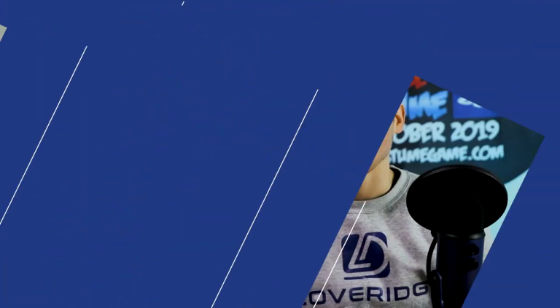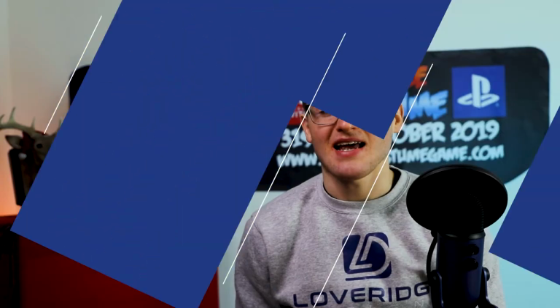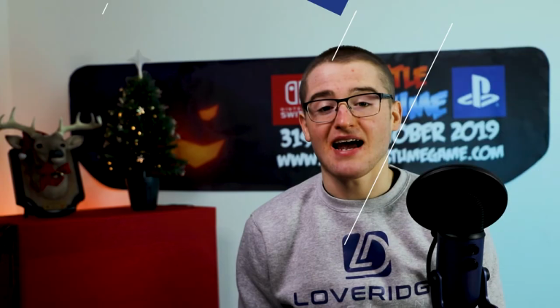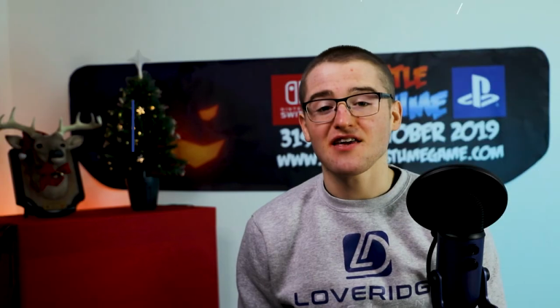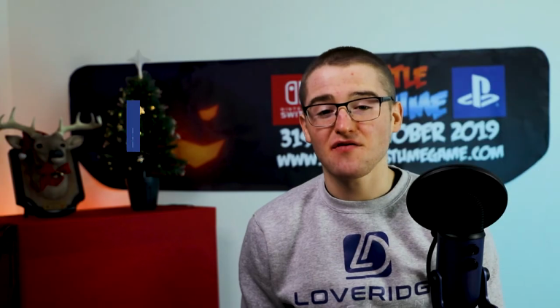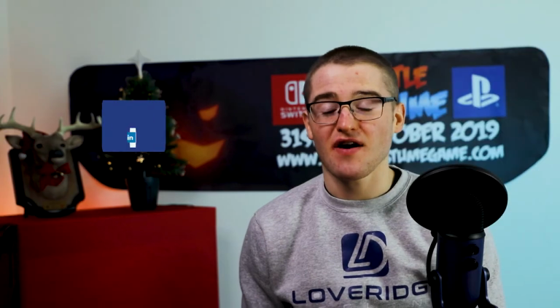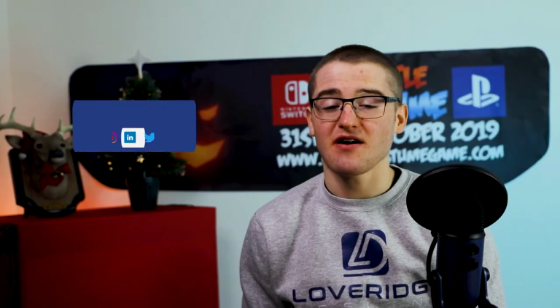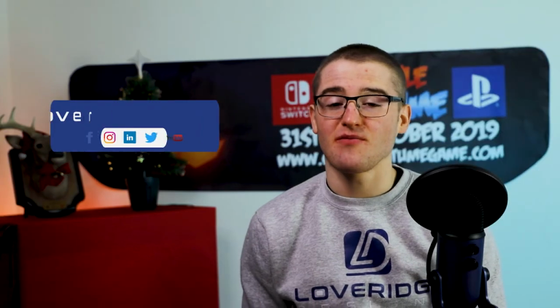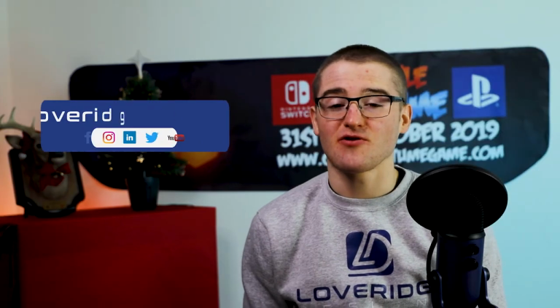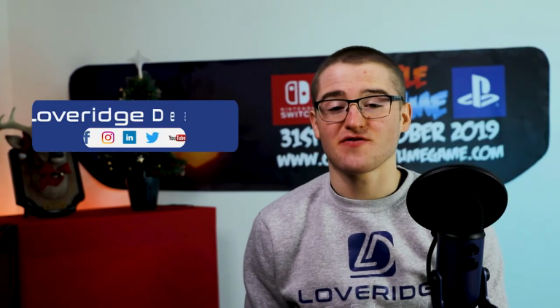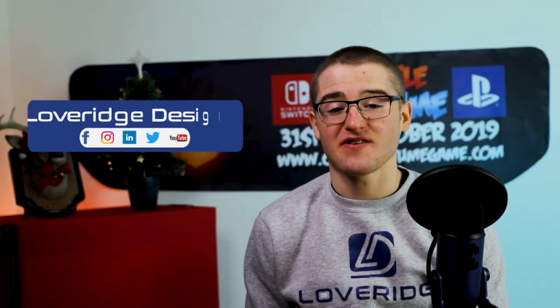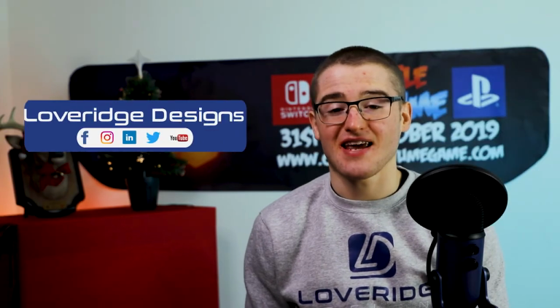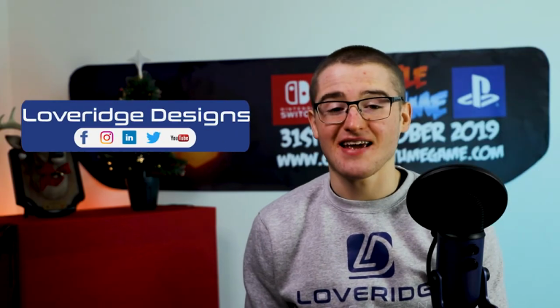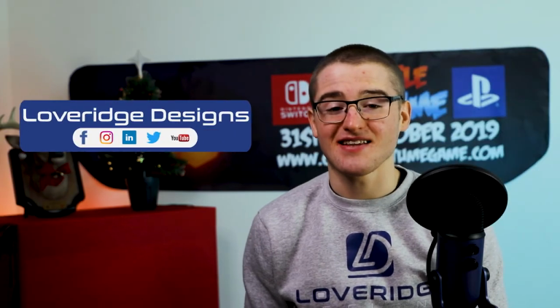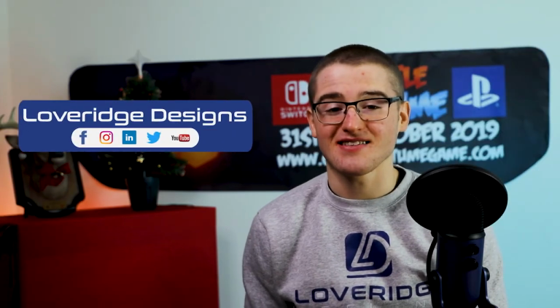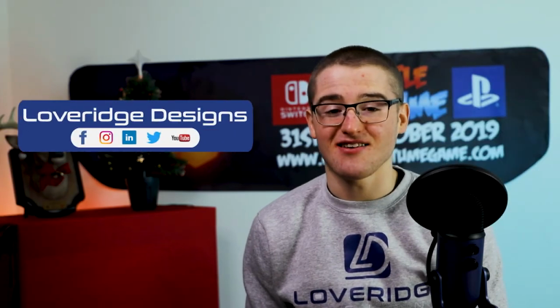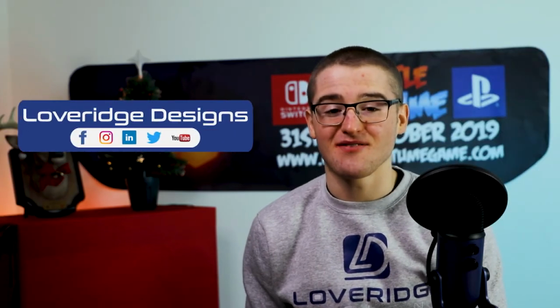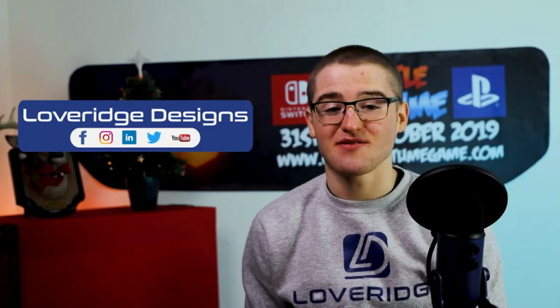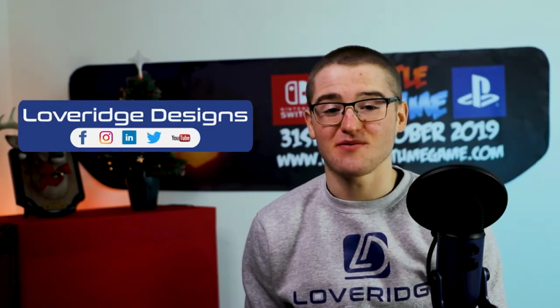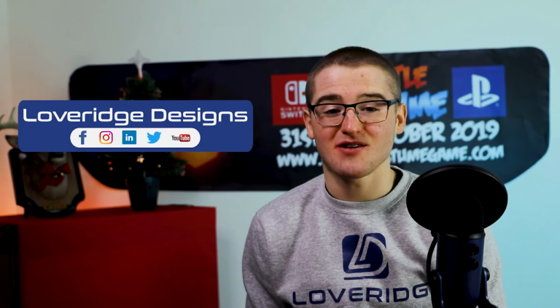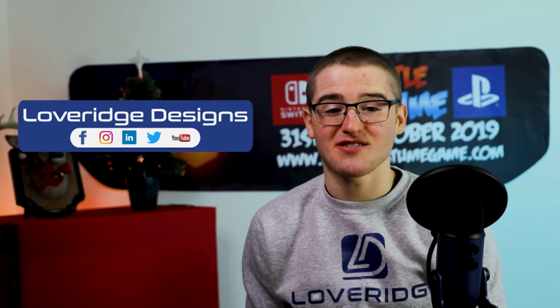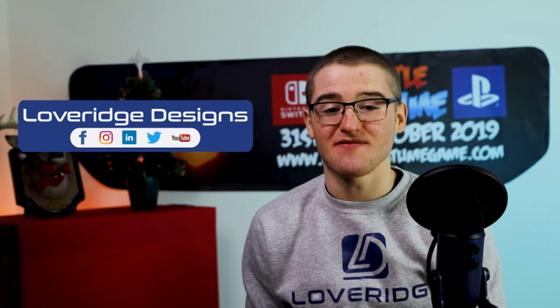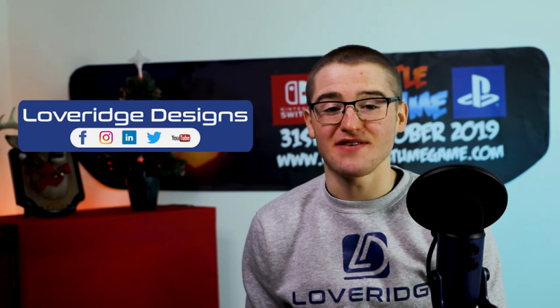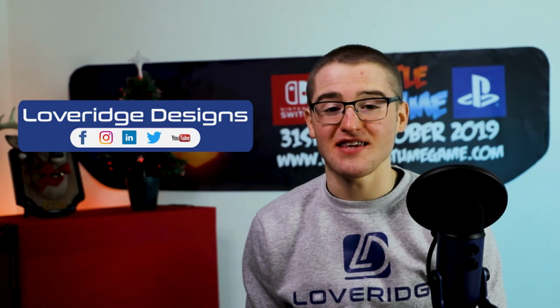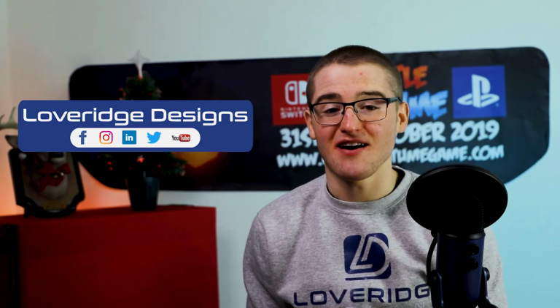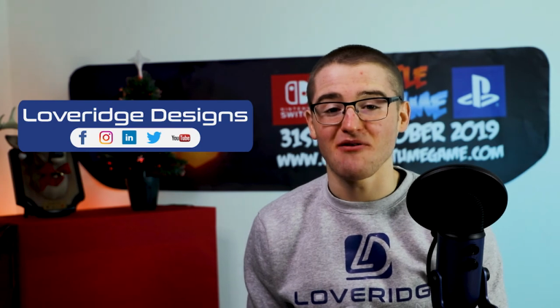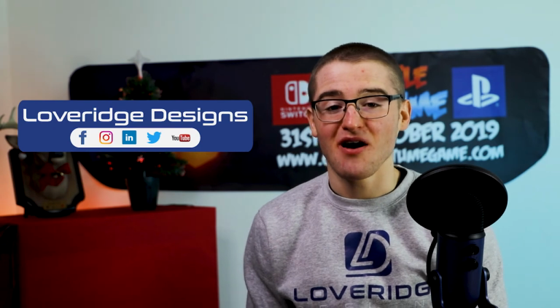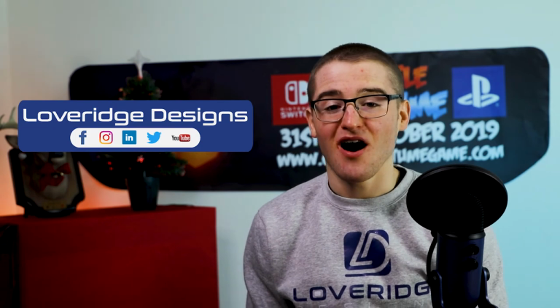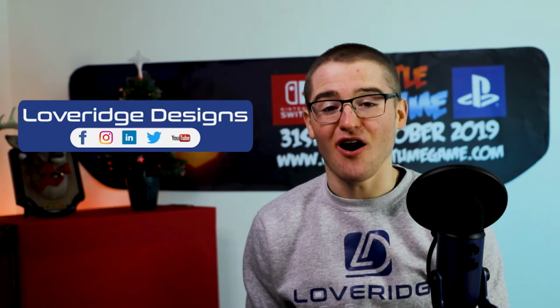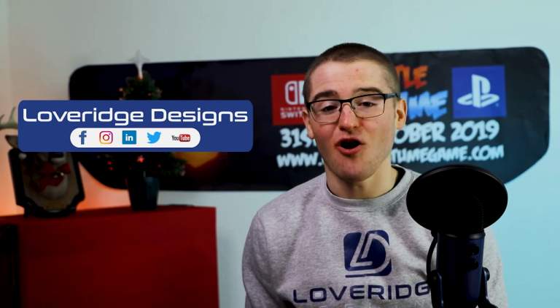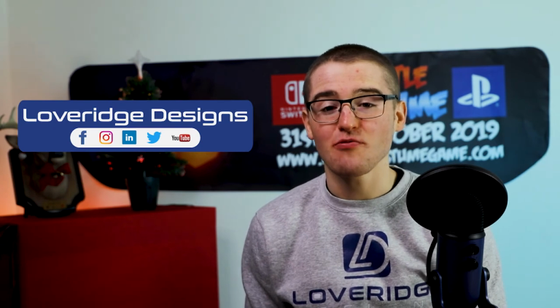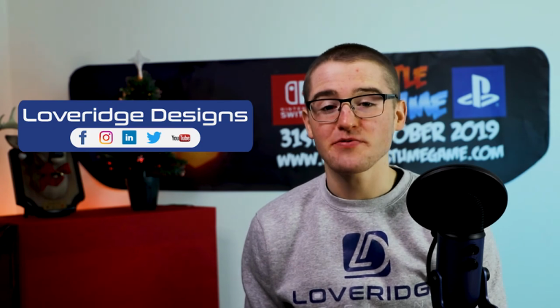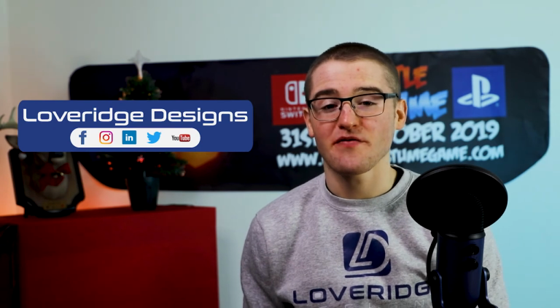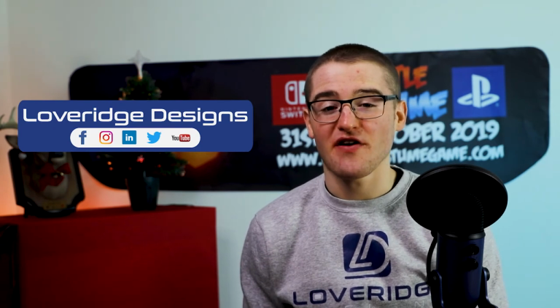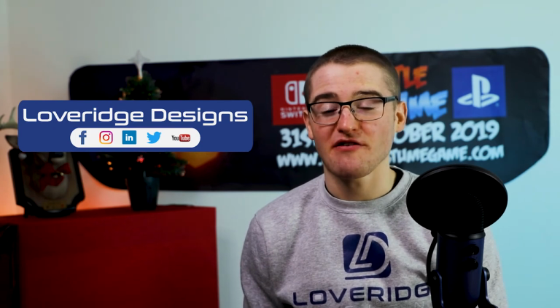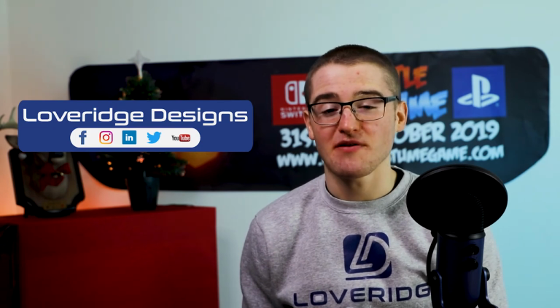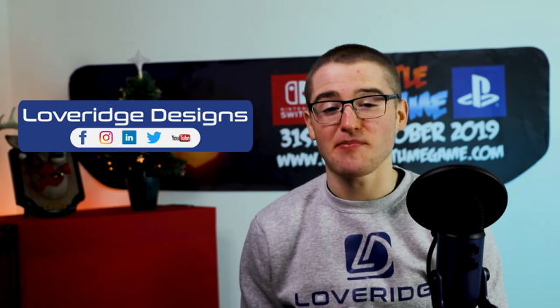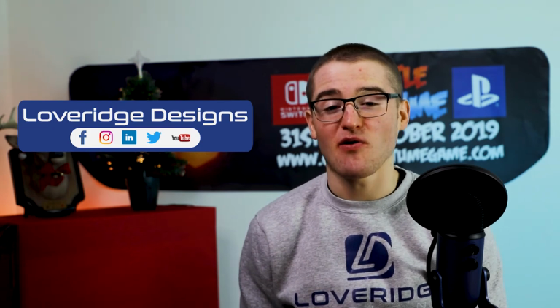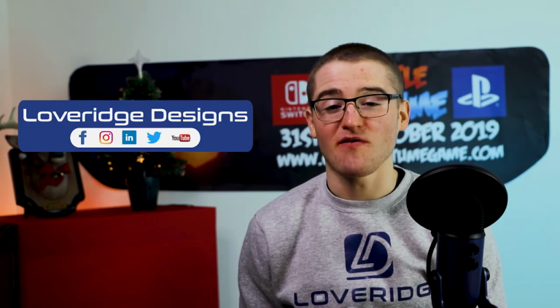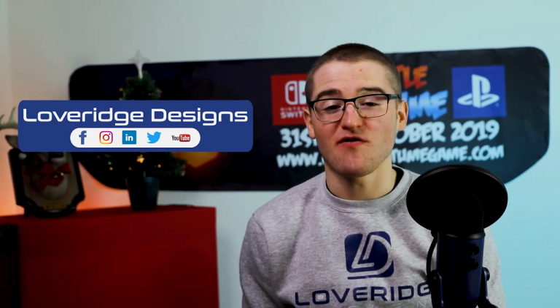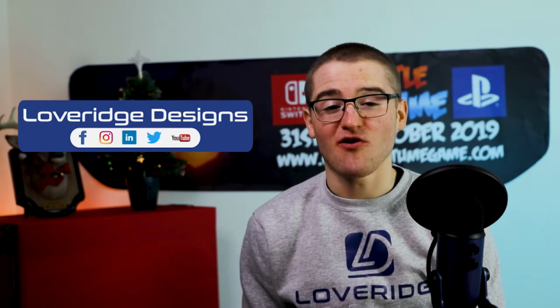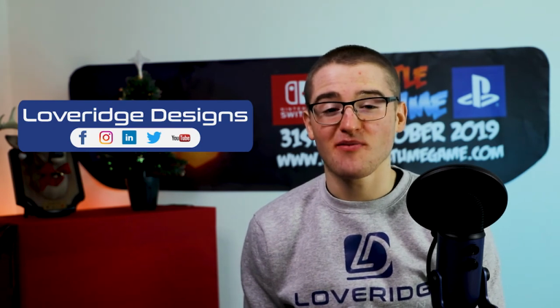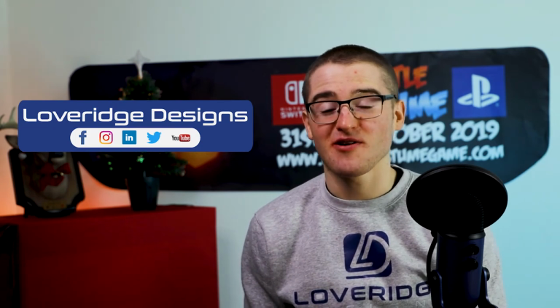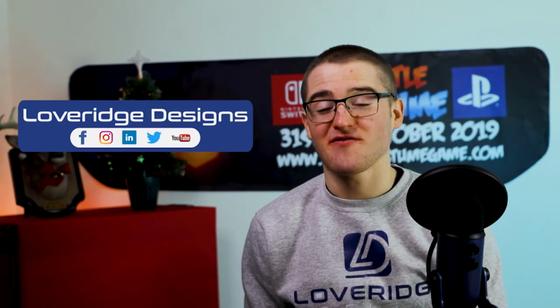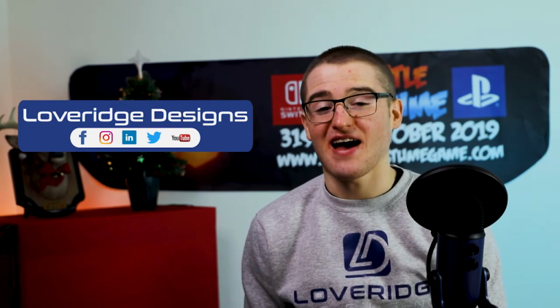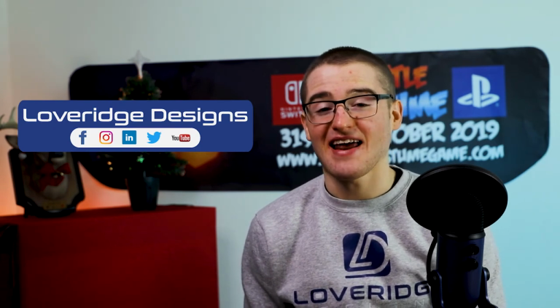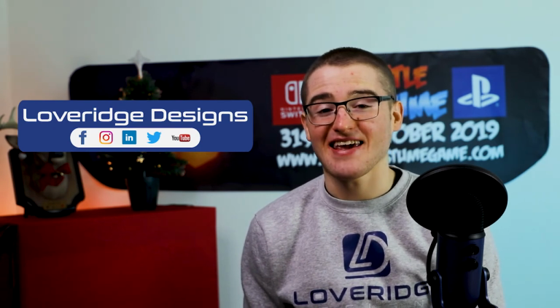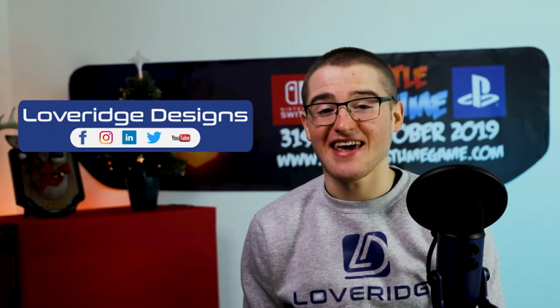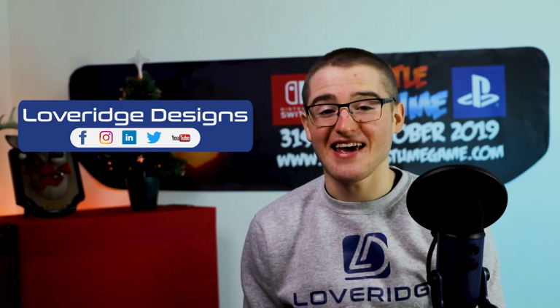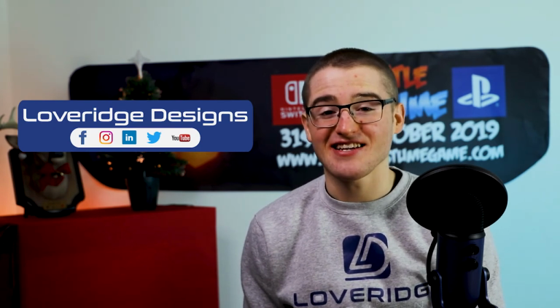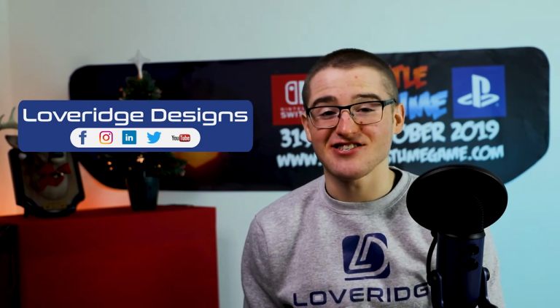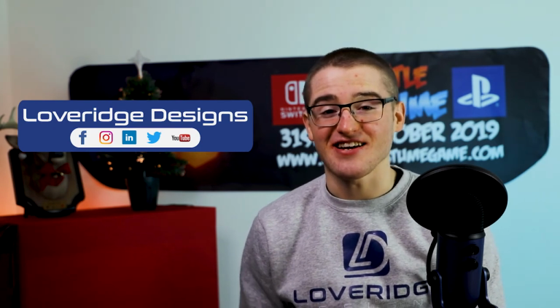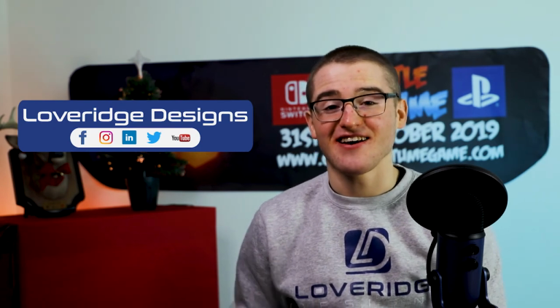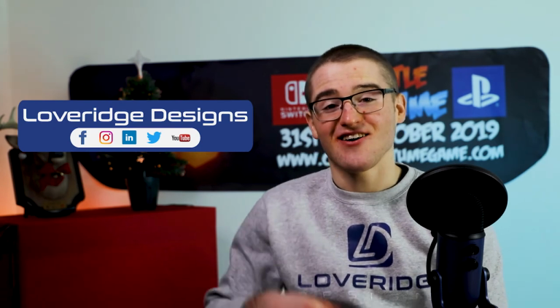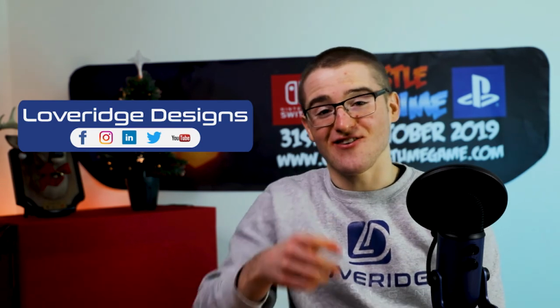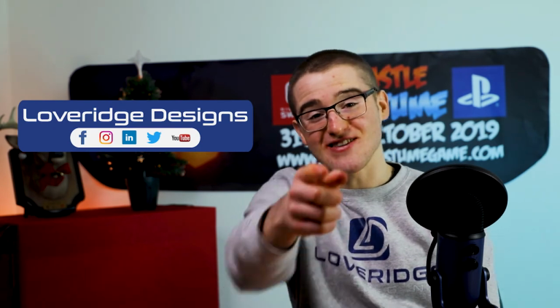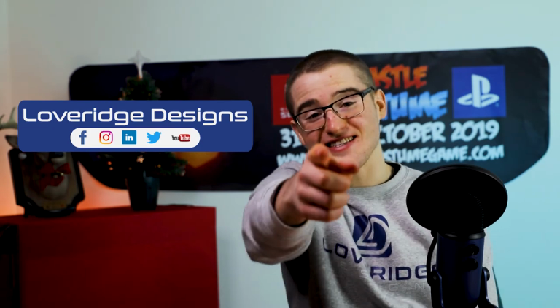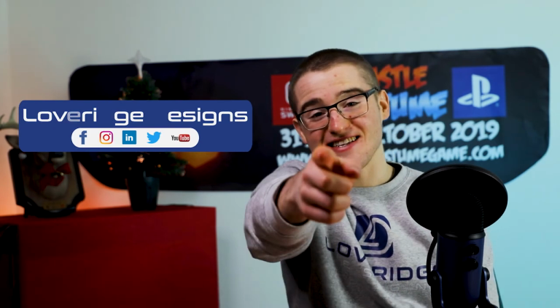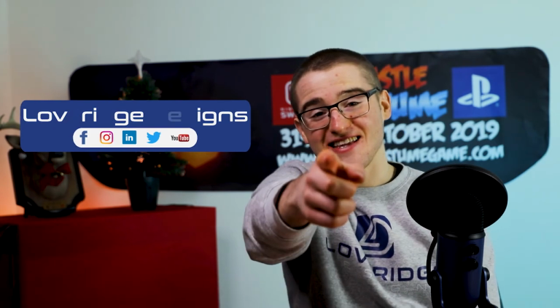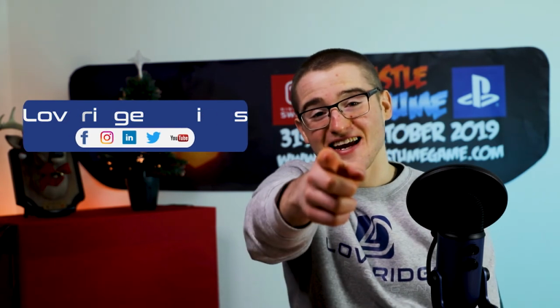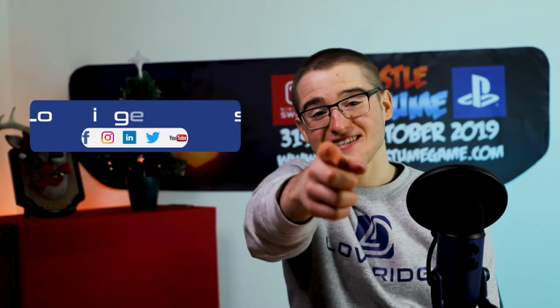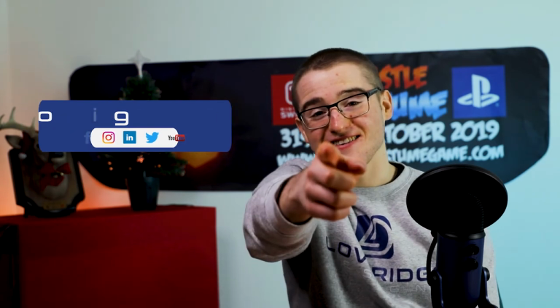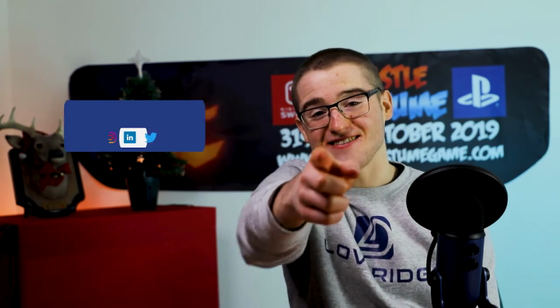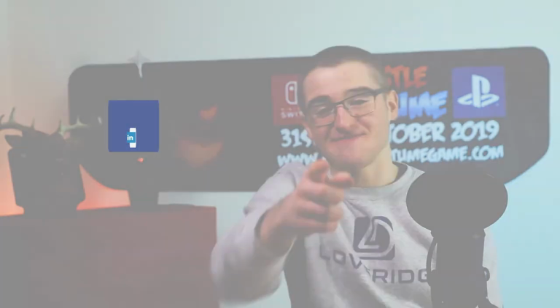Thank you very much for taking the time to watch the video. I hope you found it both informative and engaging. Until next time.